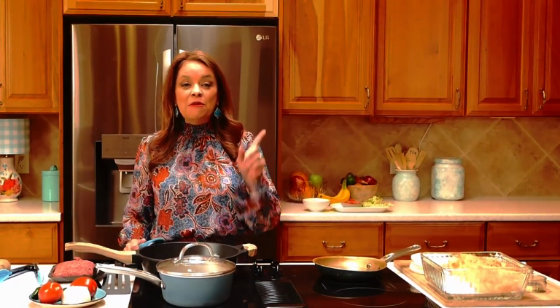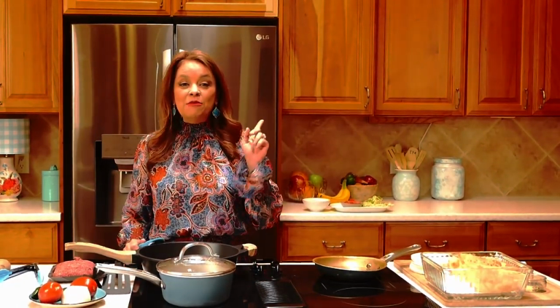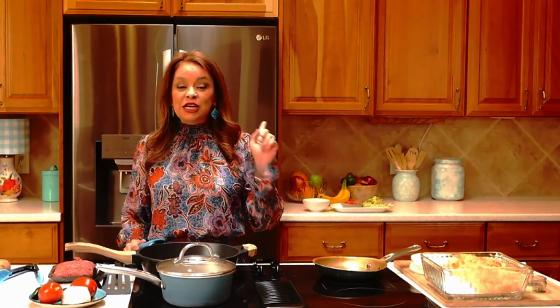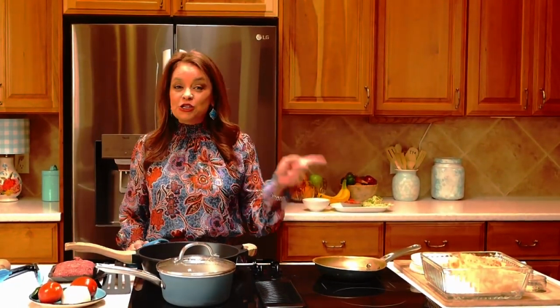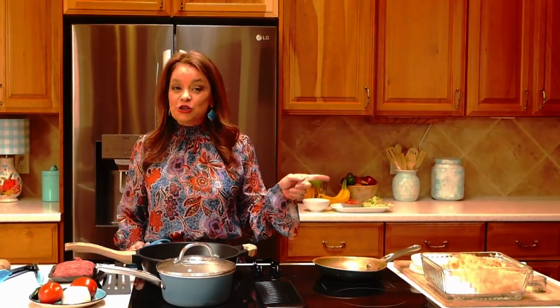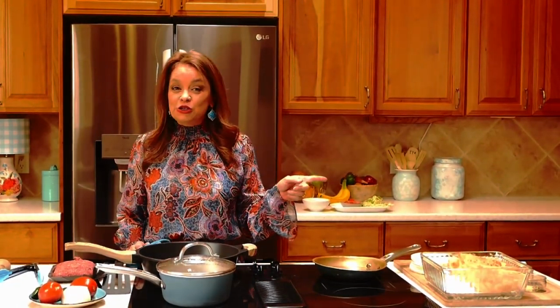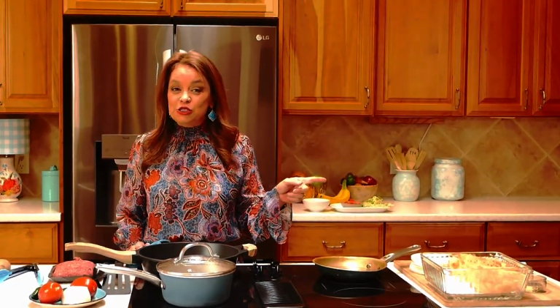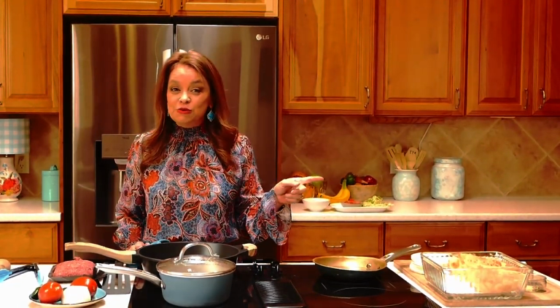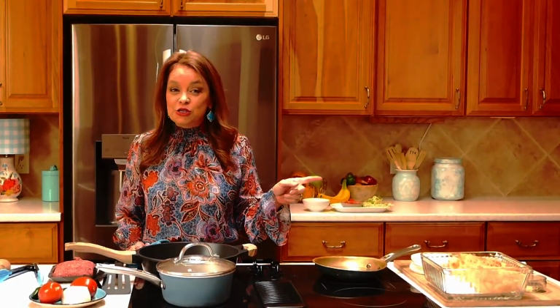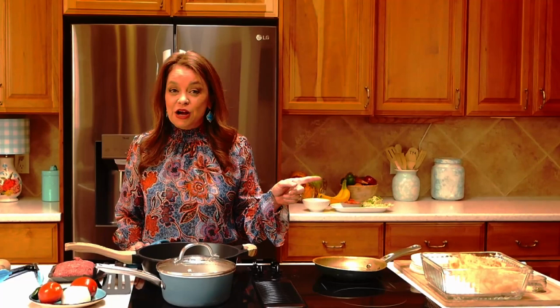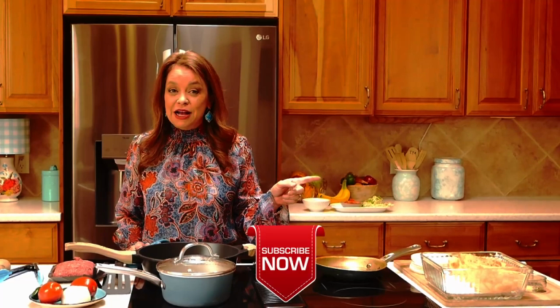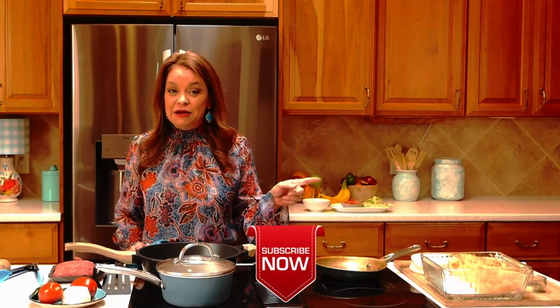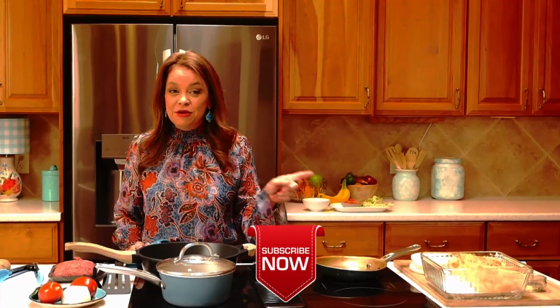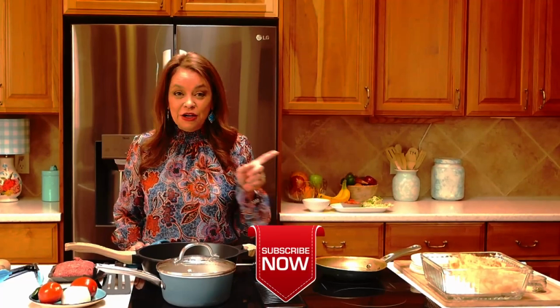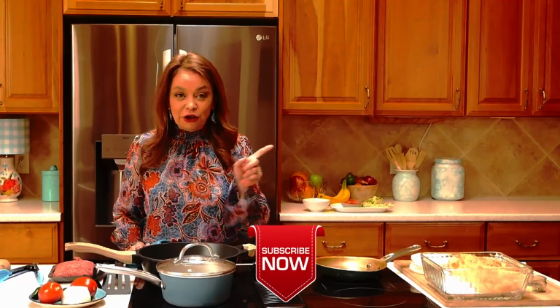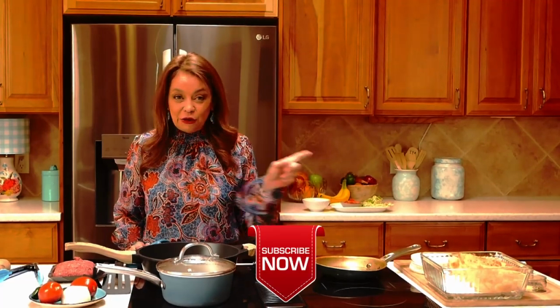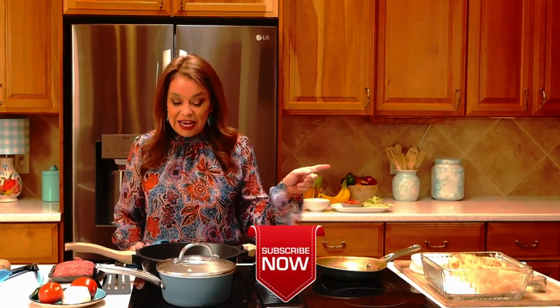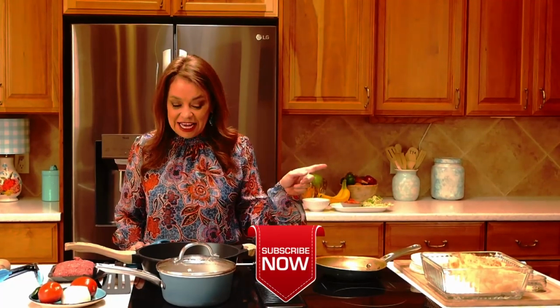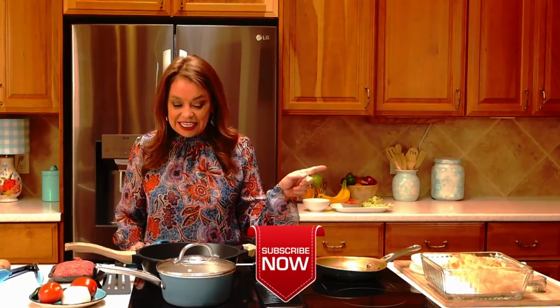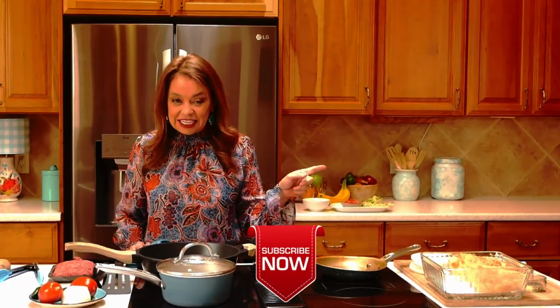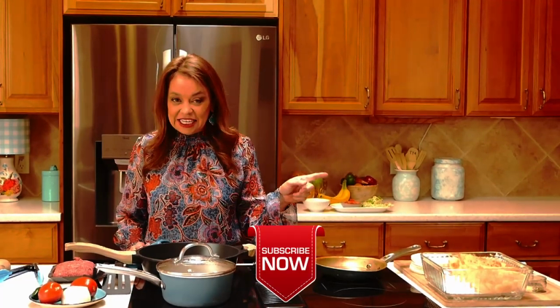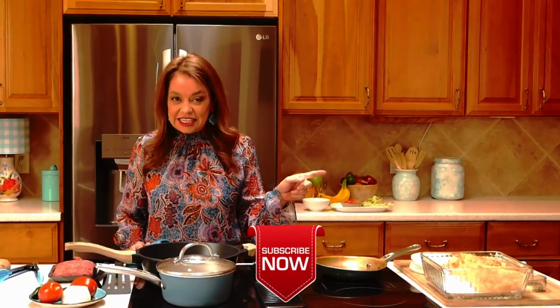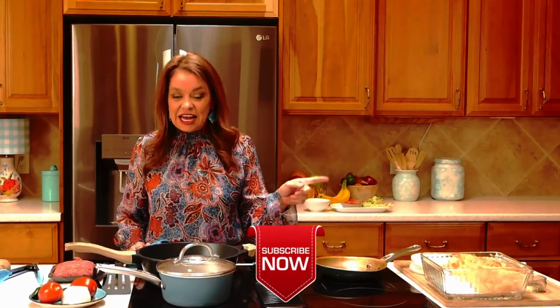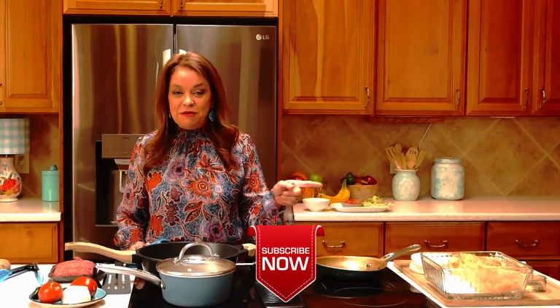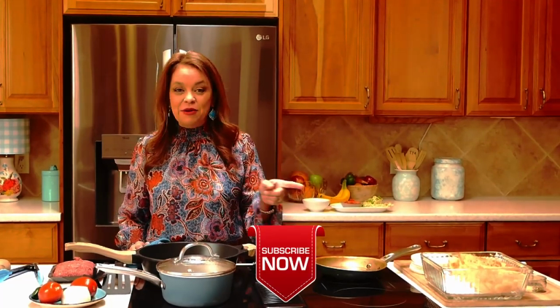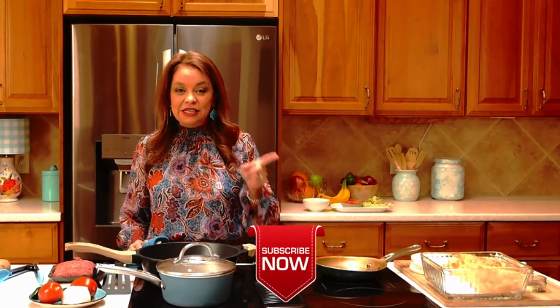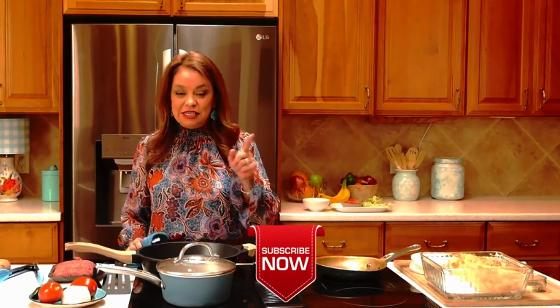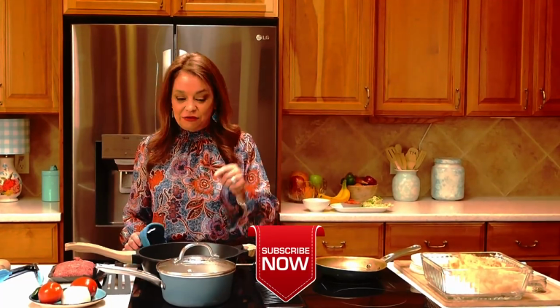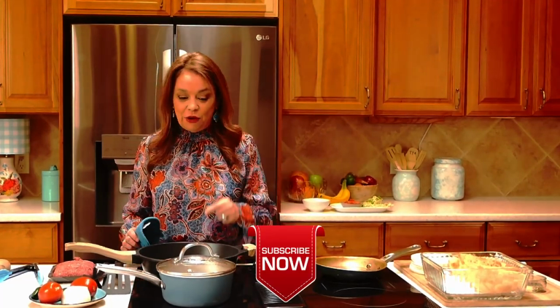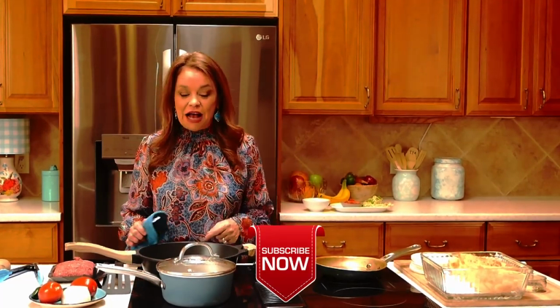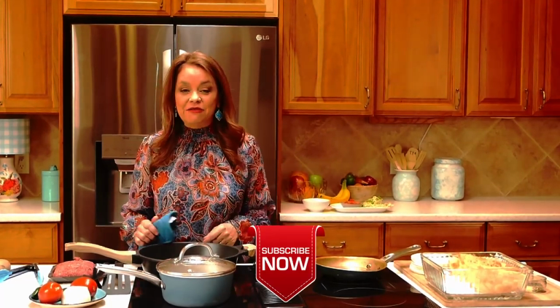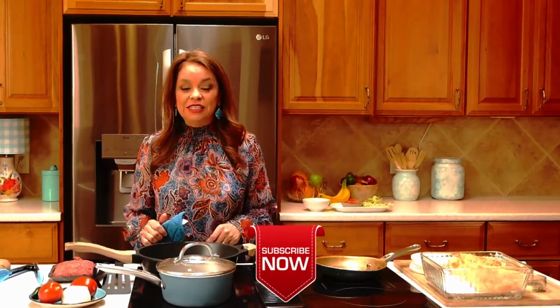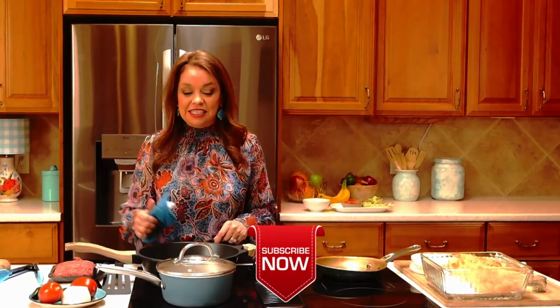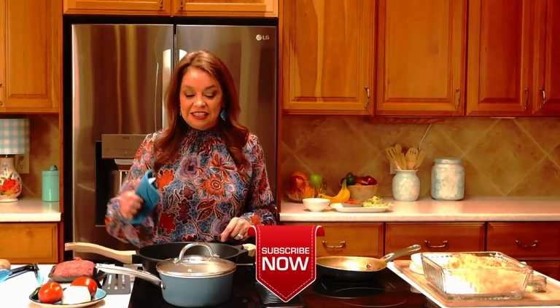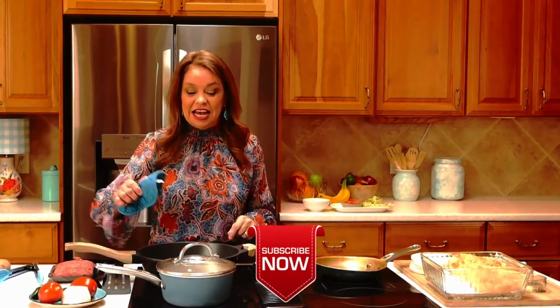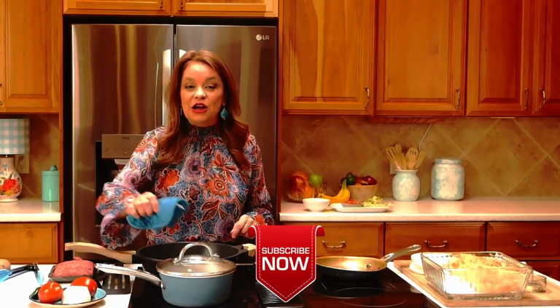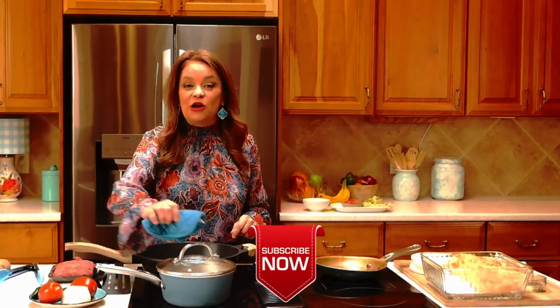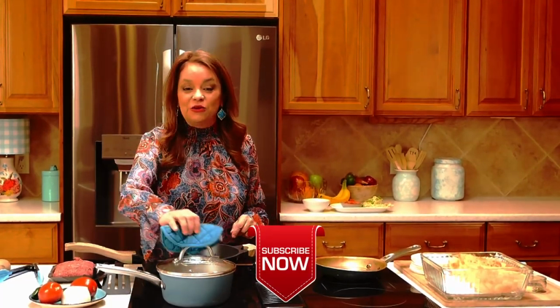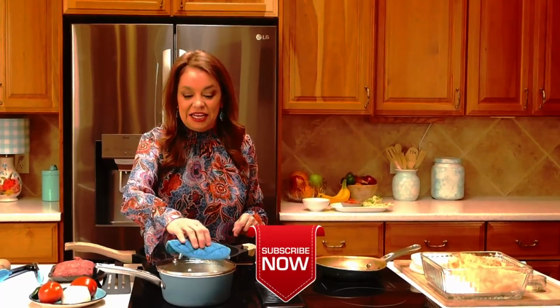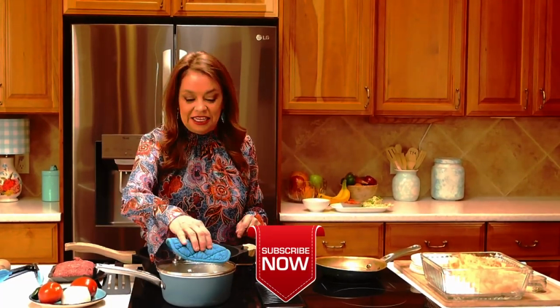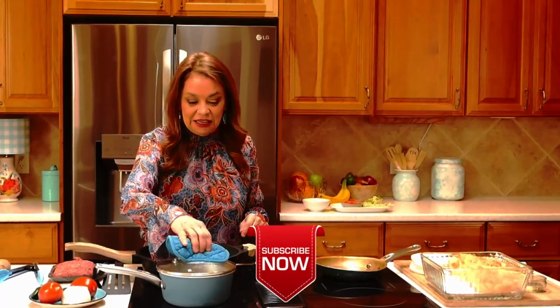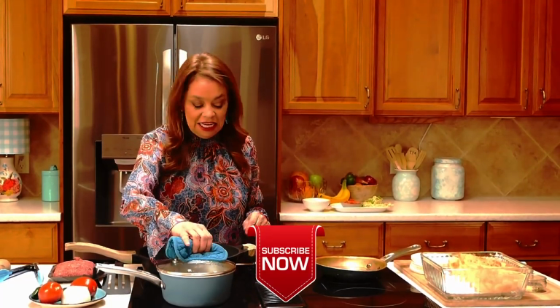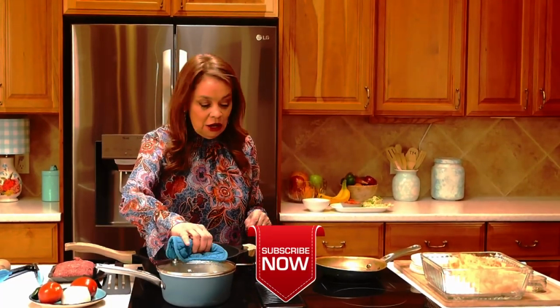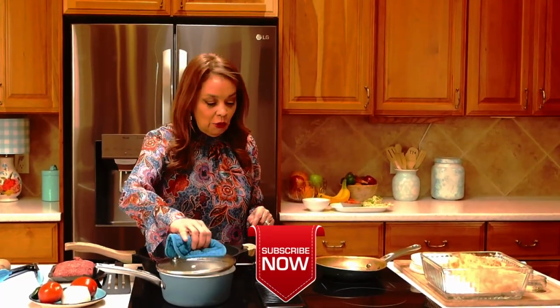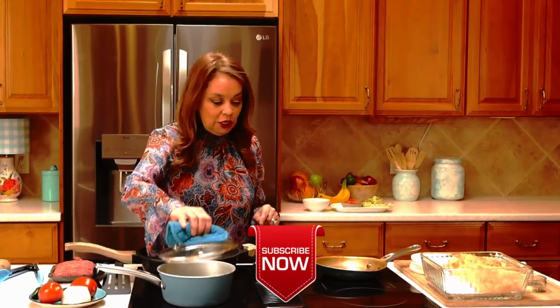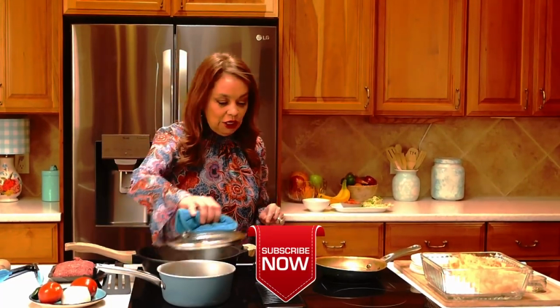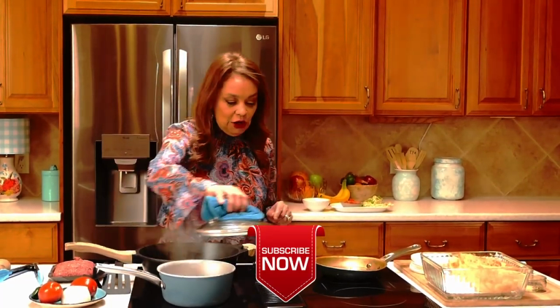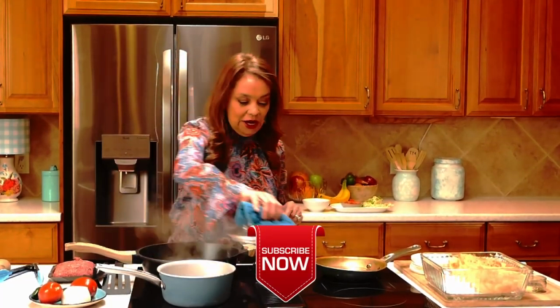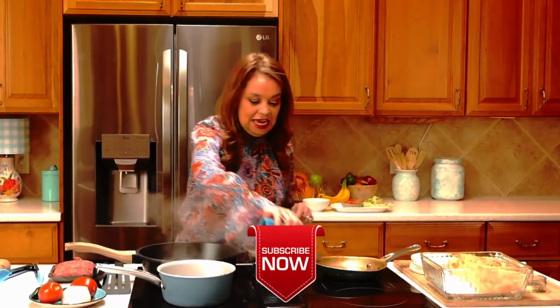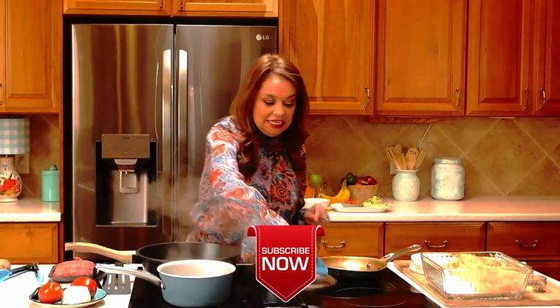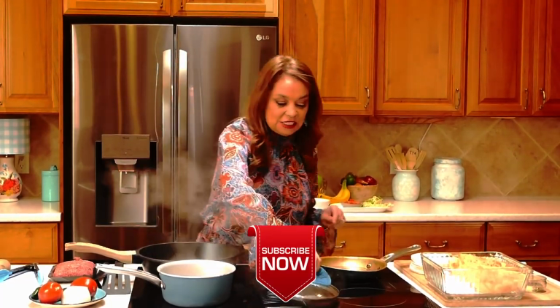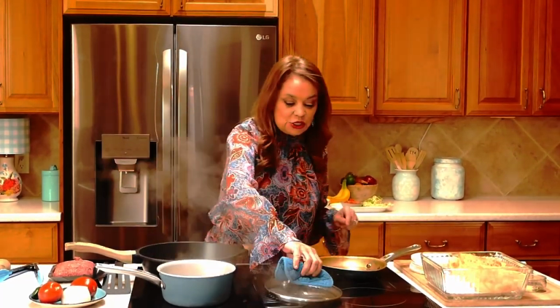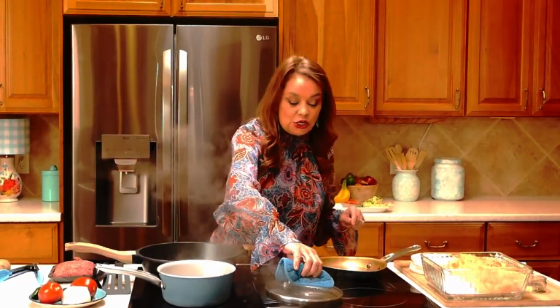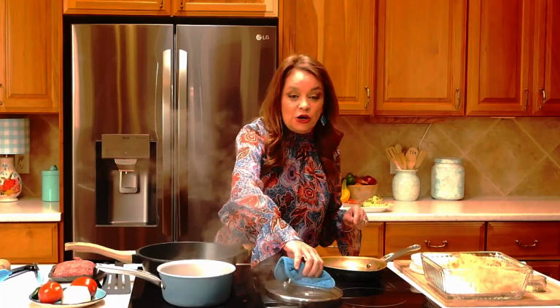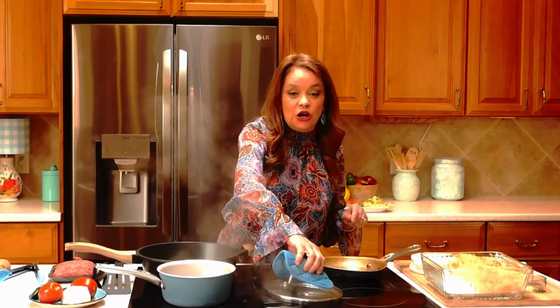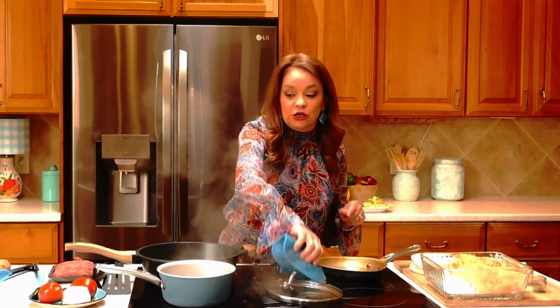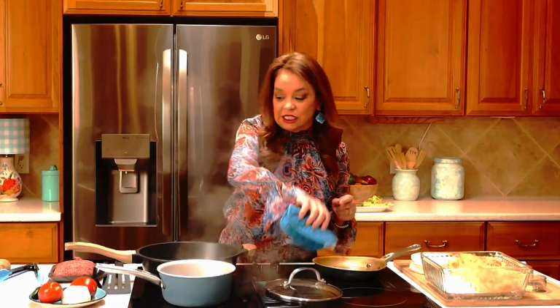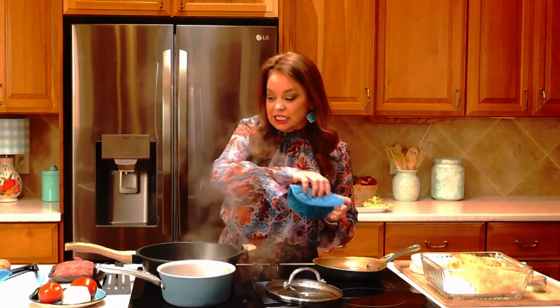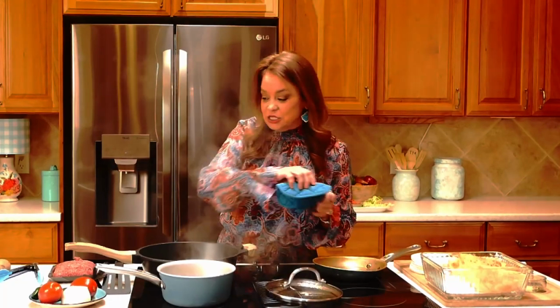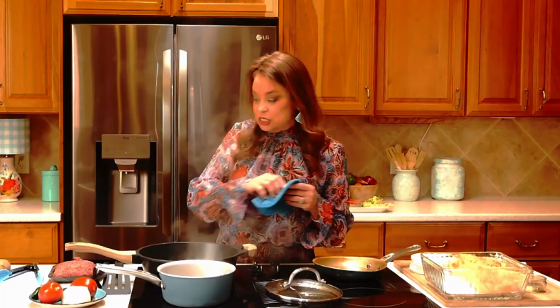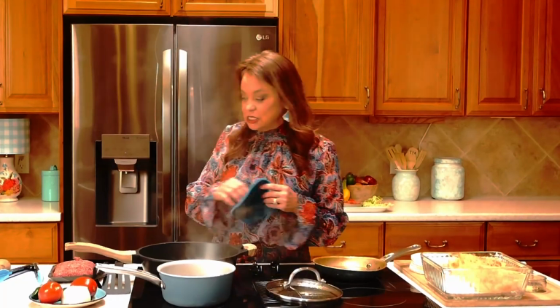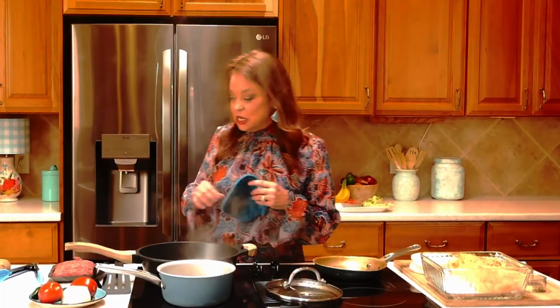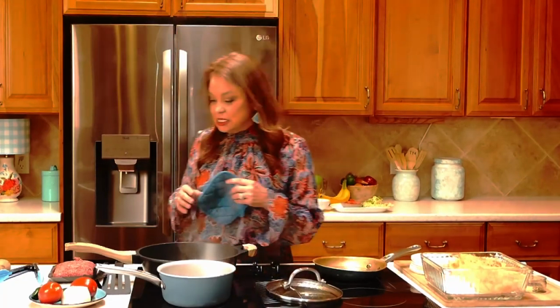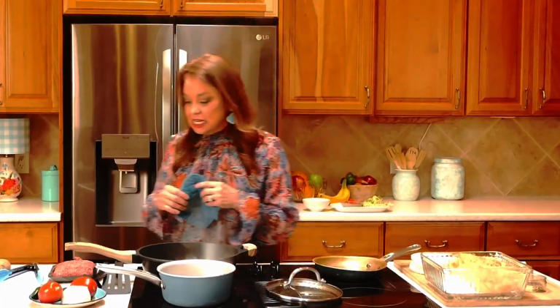Make sure you subscribe. Go ahead and click that button if you haven't done that already. We're going to go ahead and start our delicious salsa.